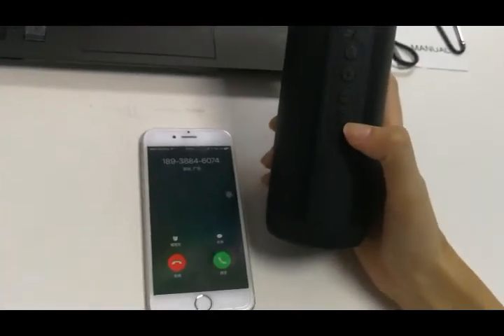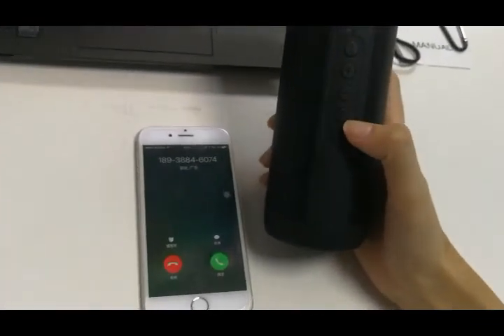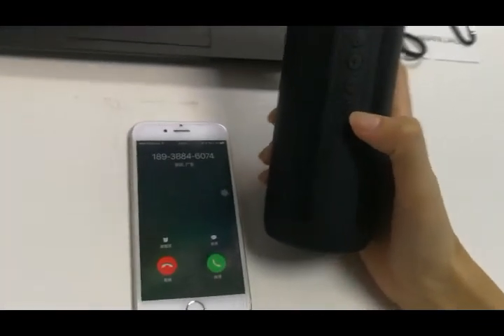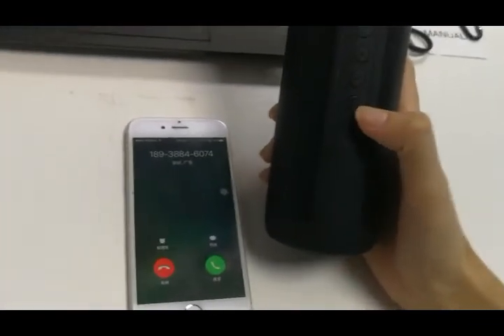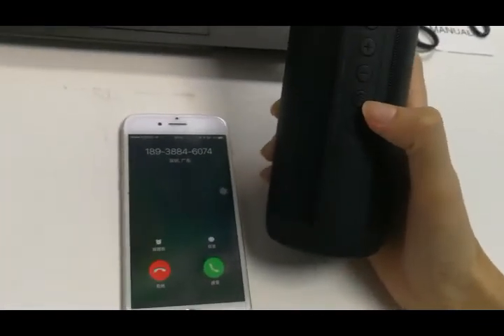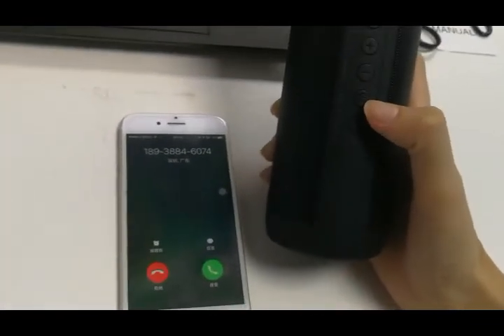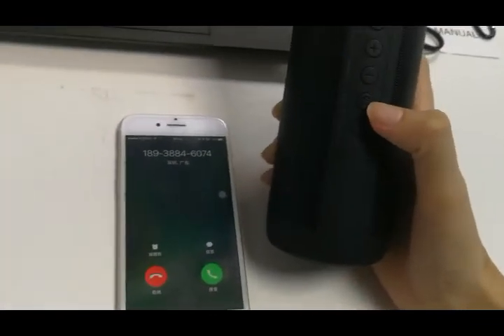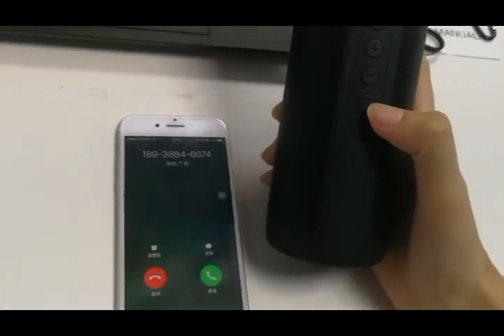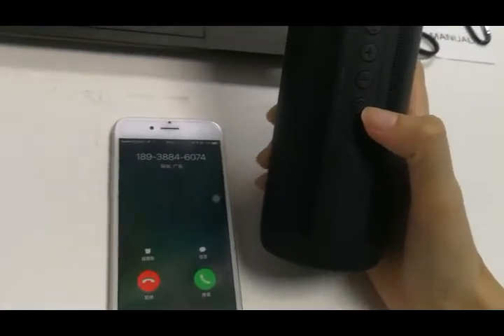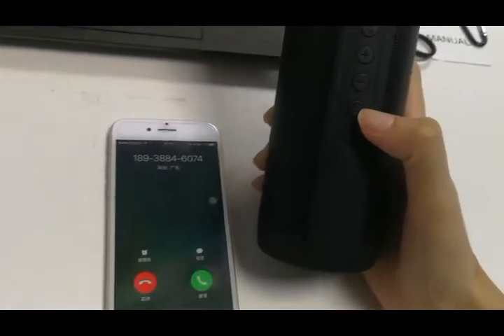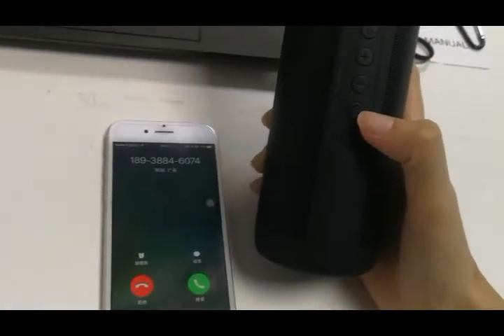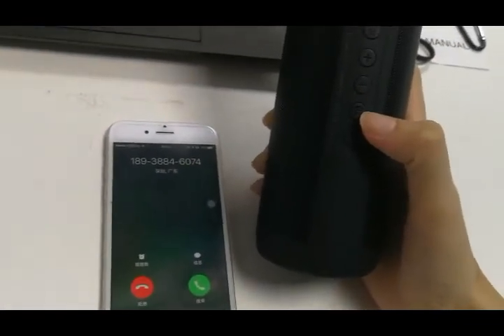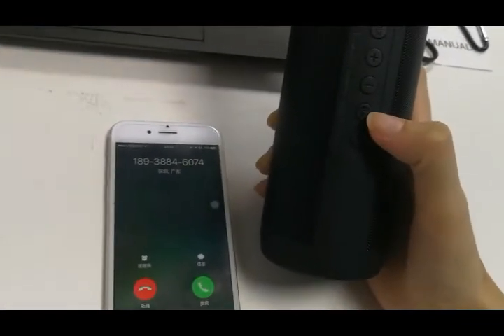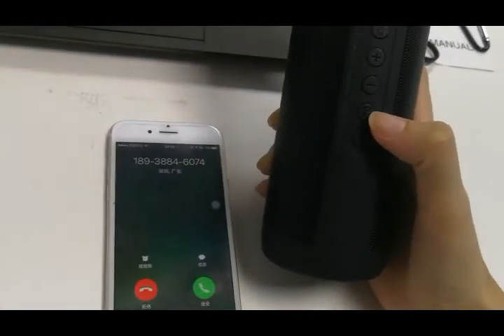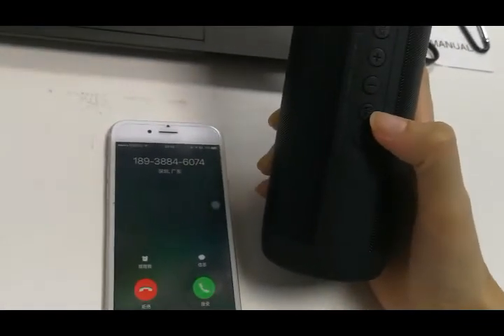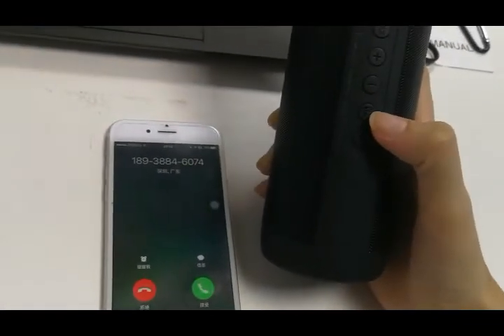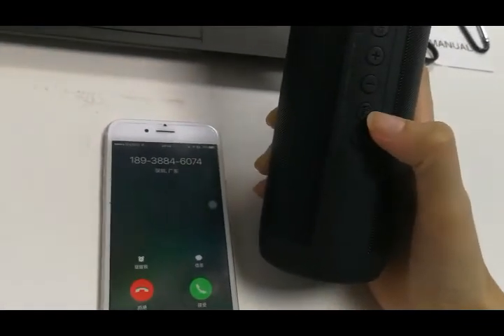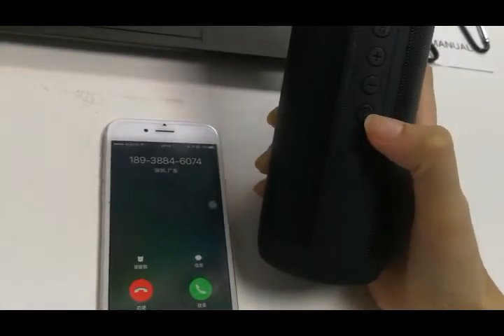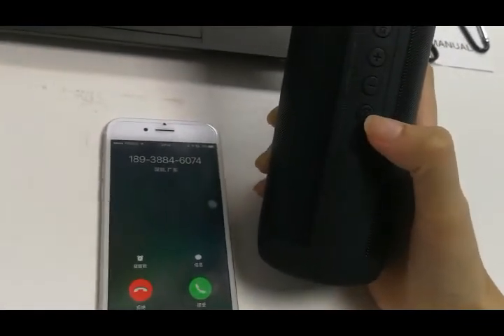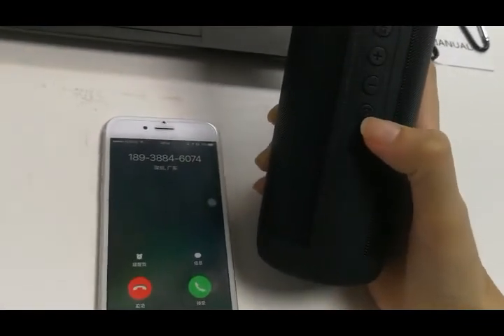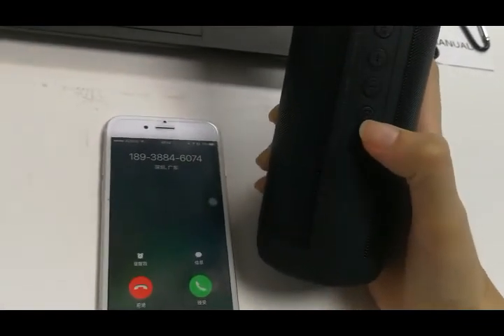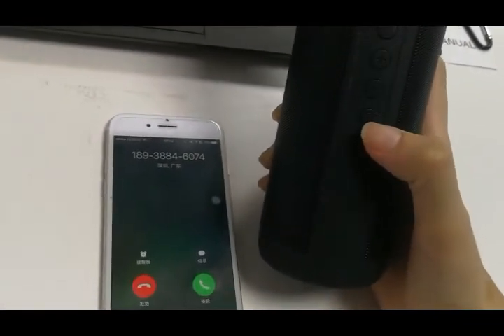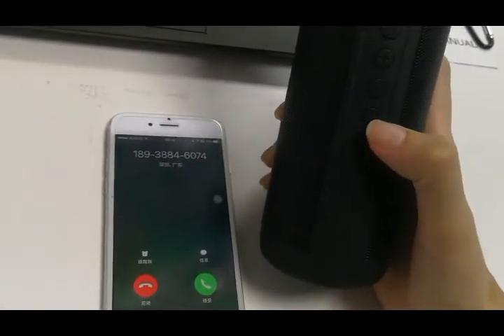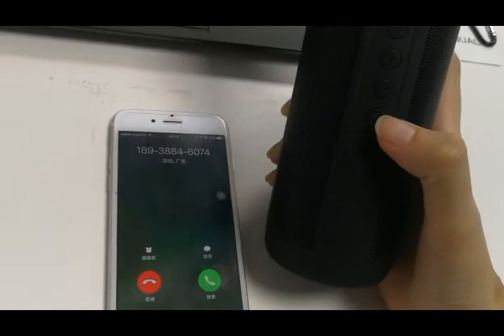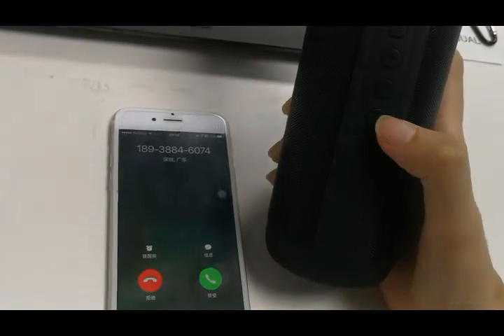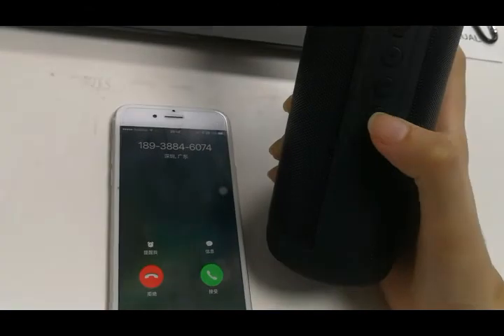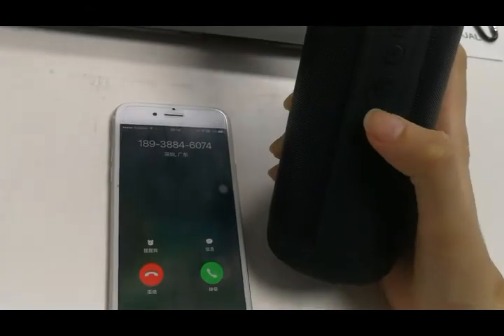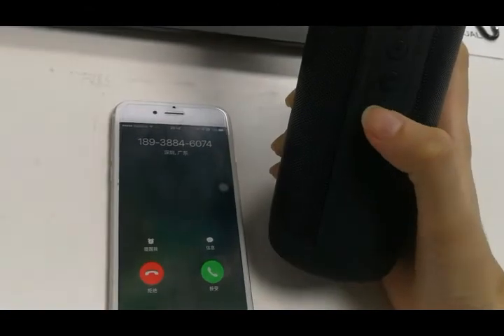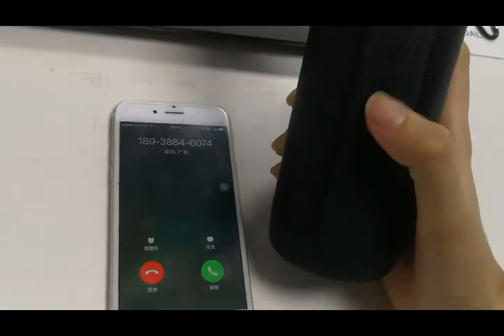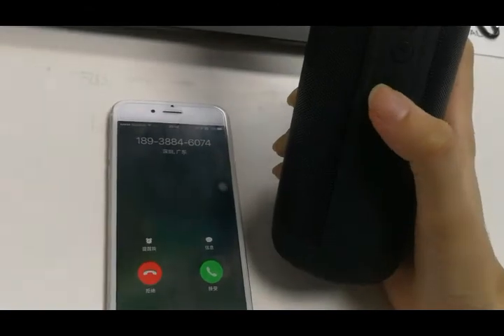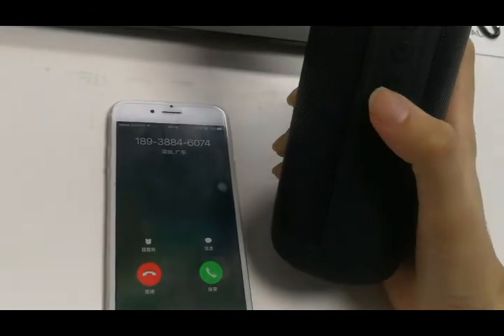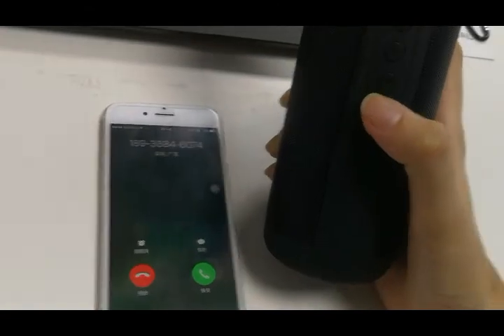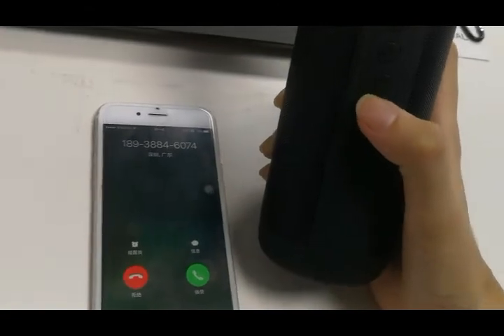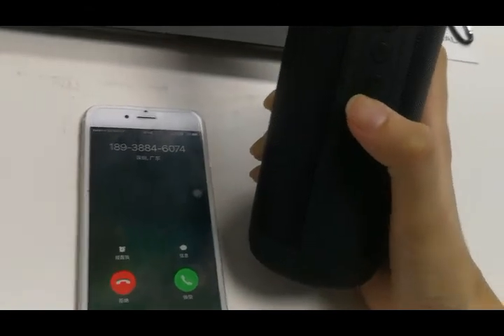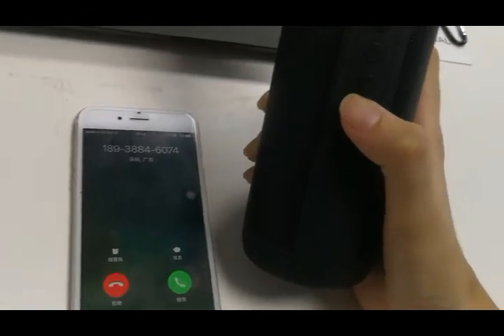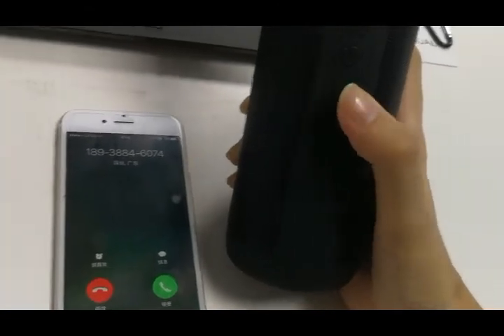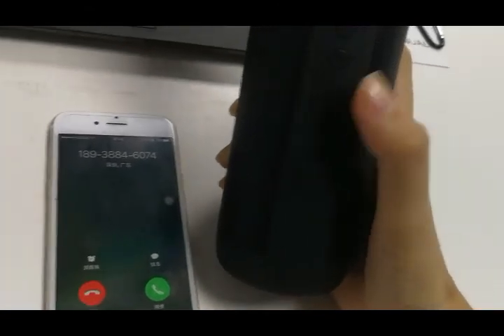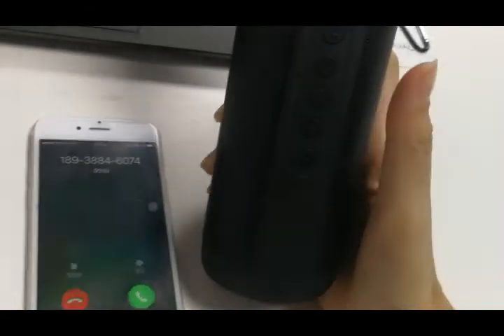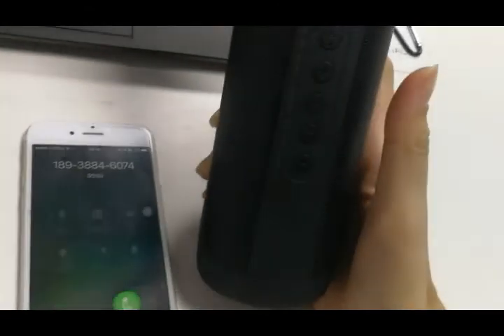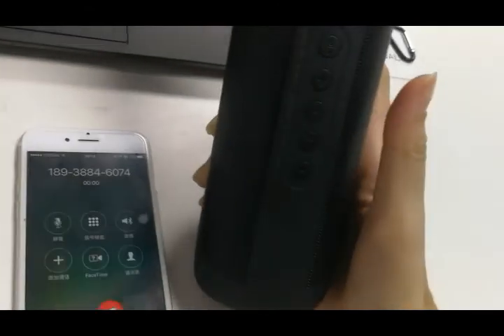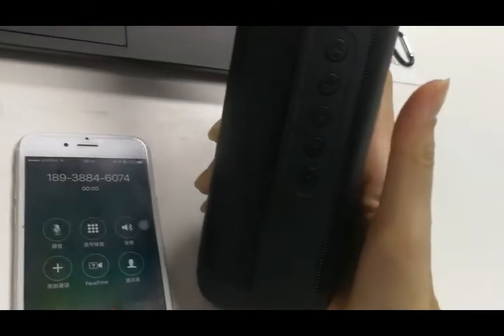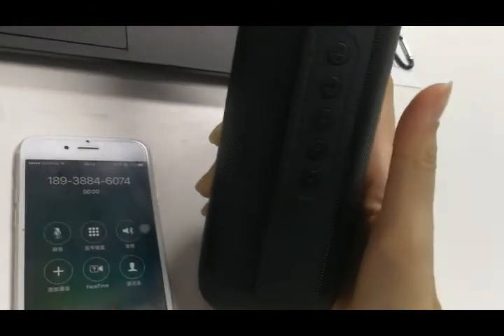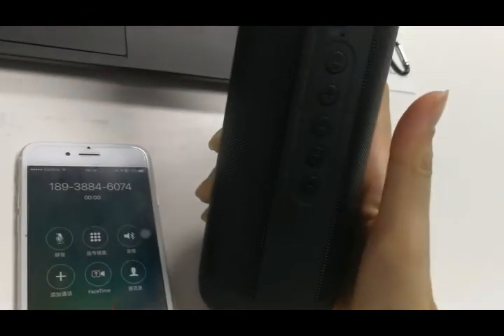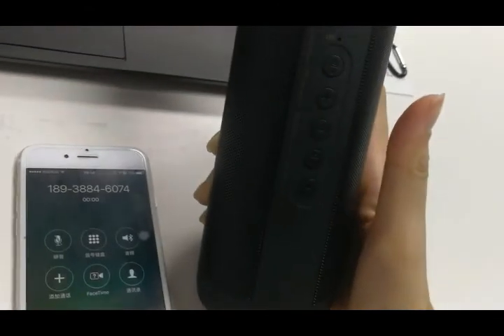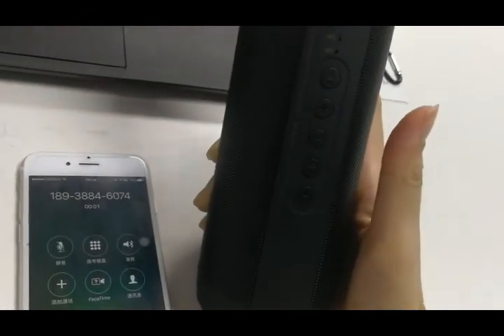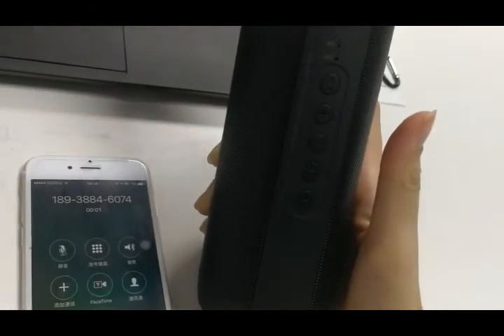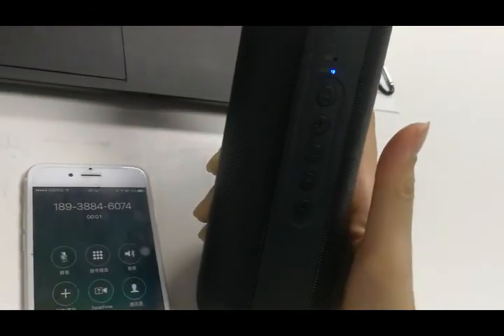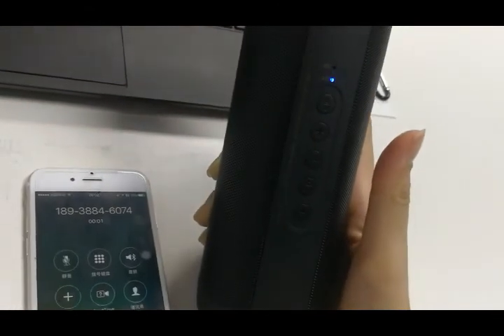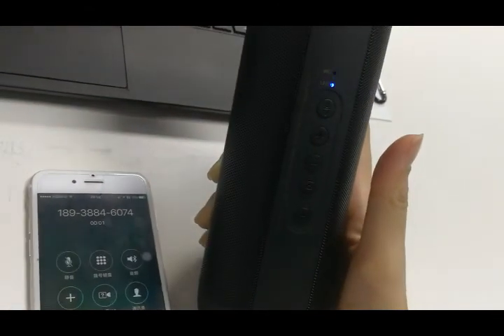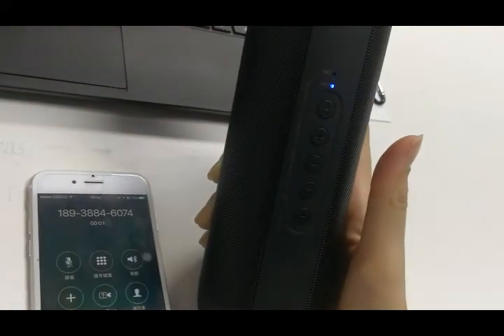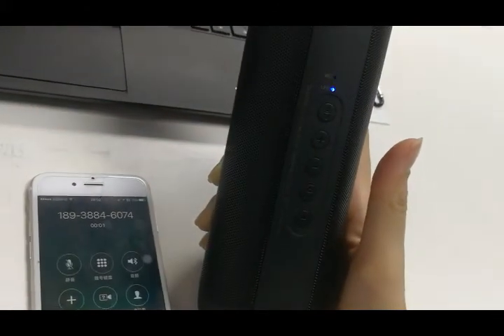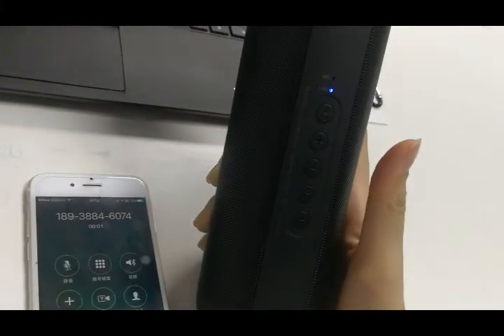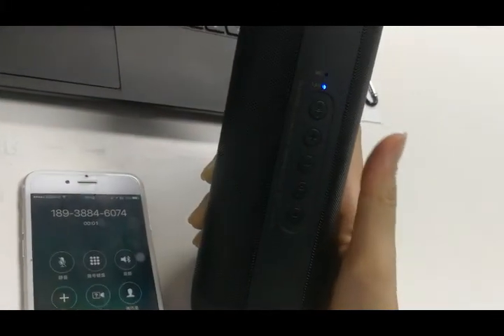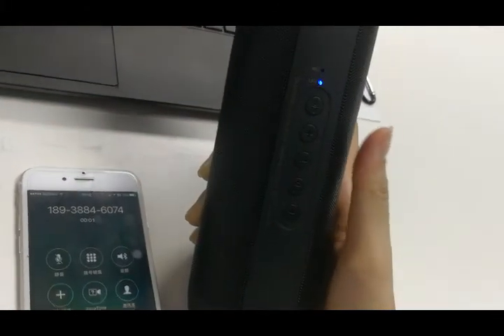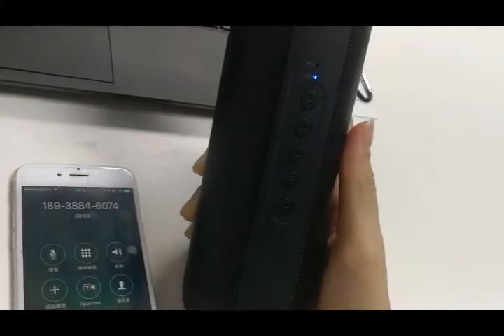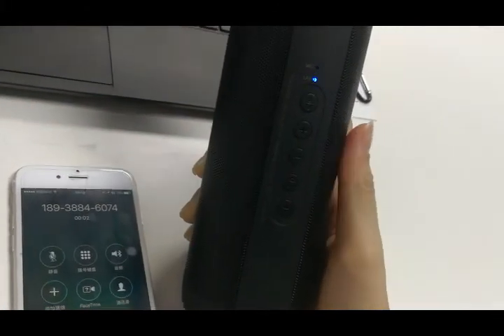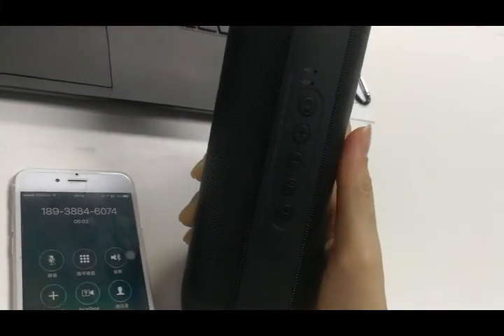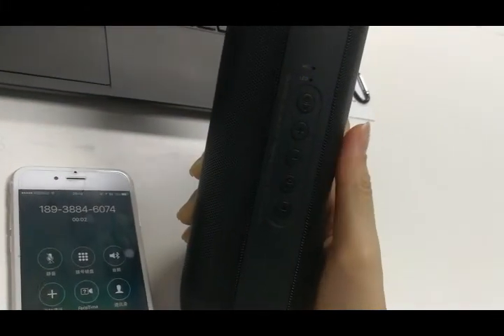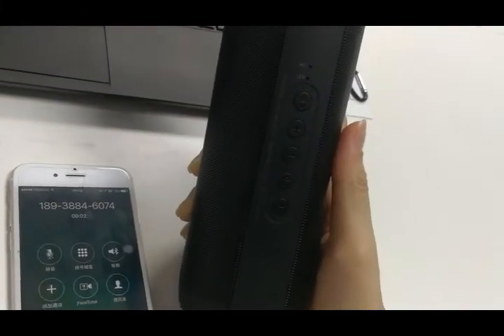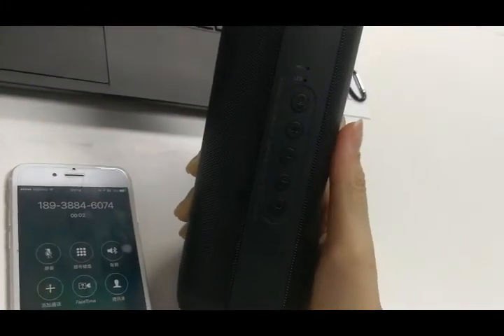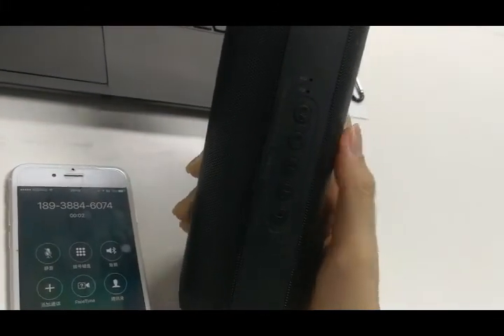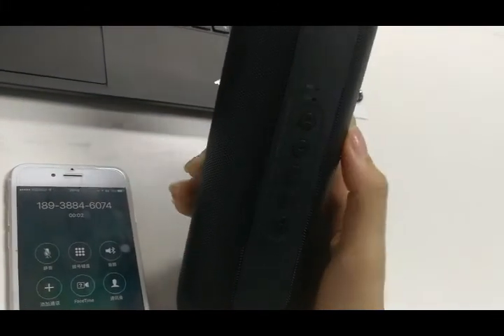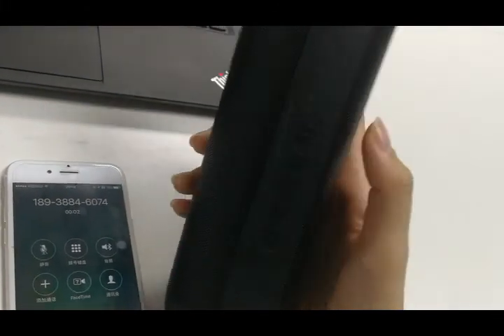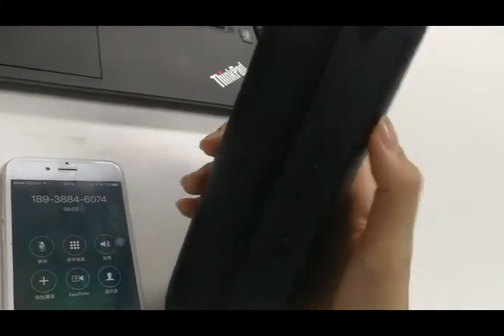We can also answer the phone directly from the speaker — just press the button to answer an incoming call.